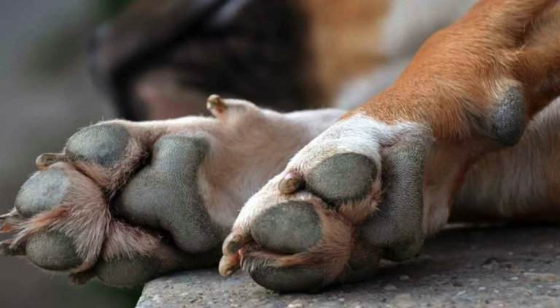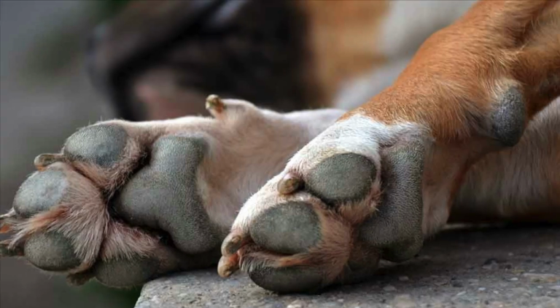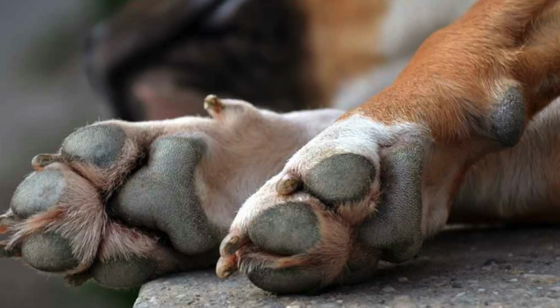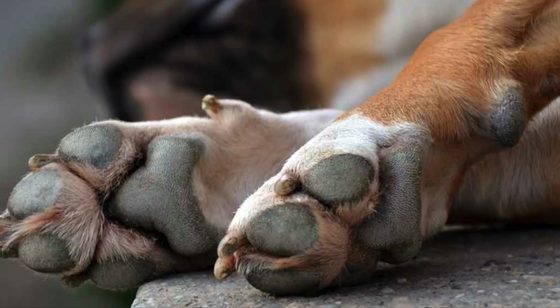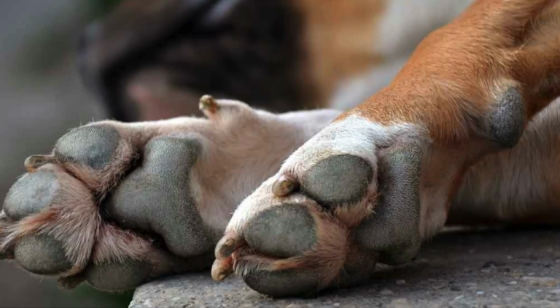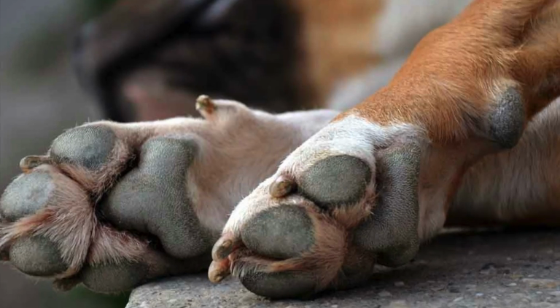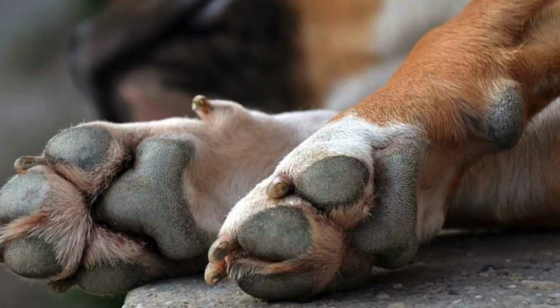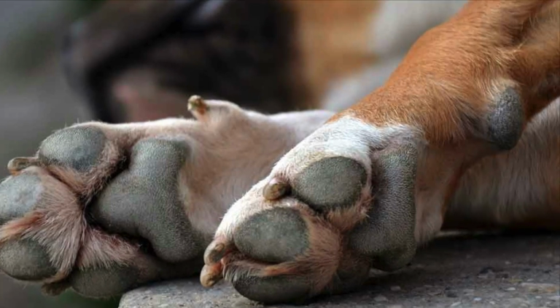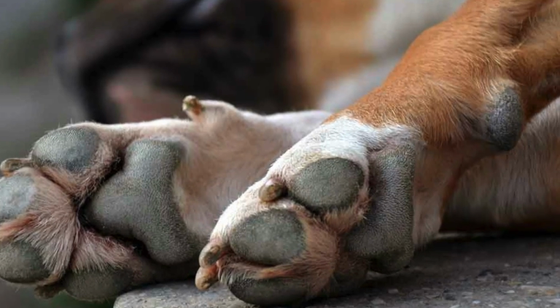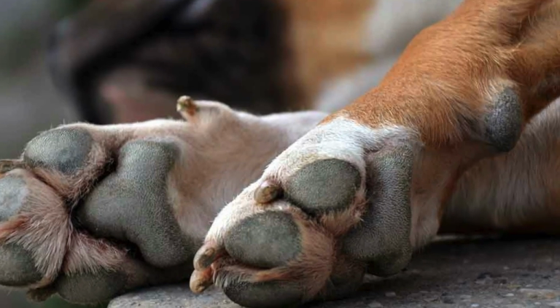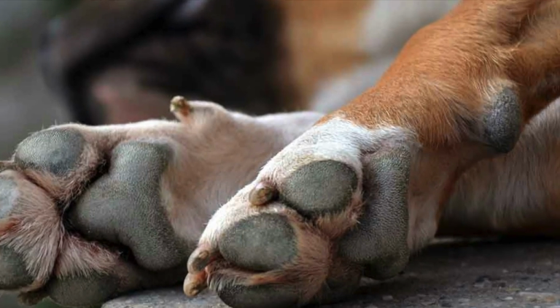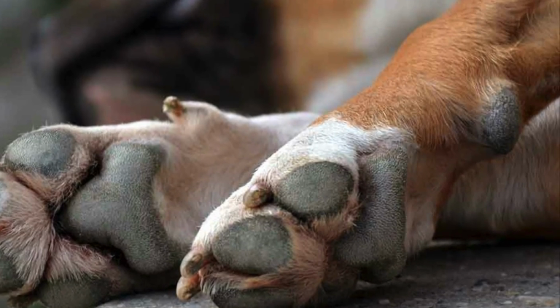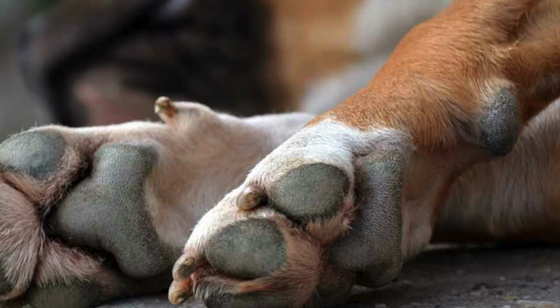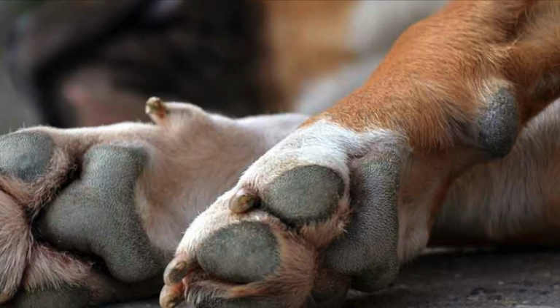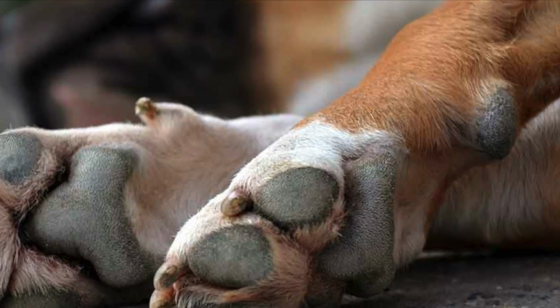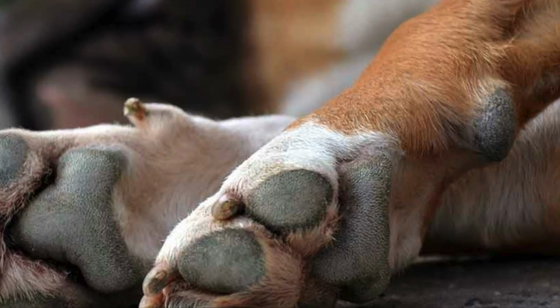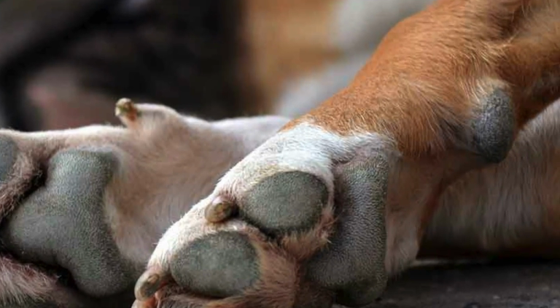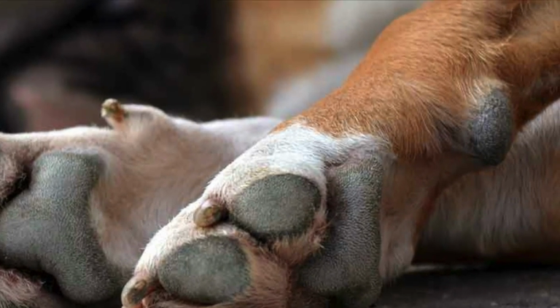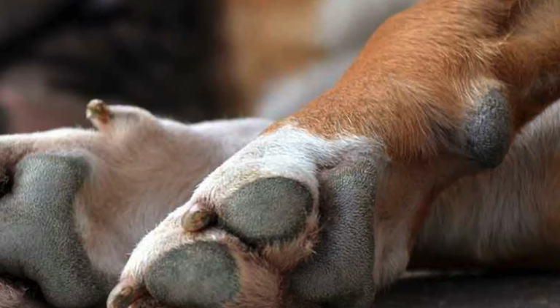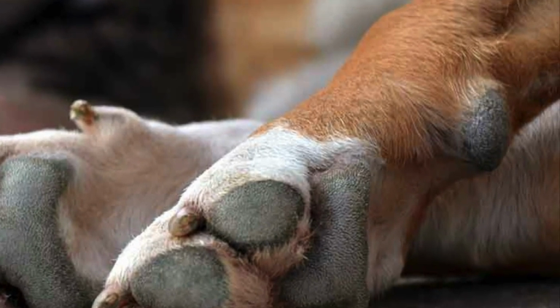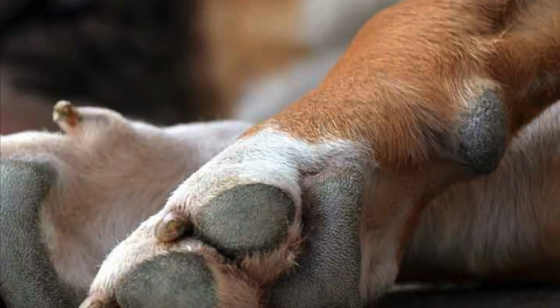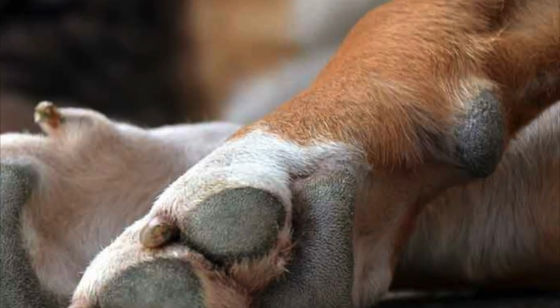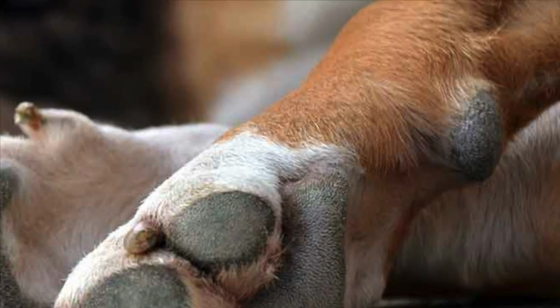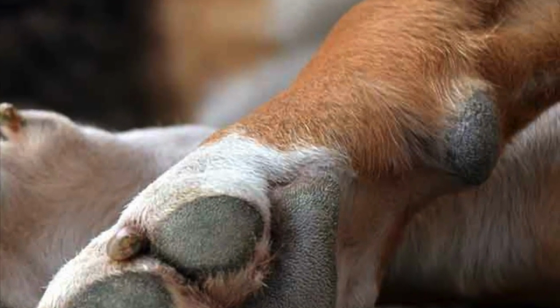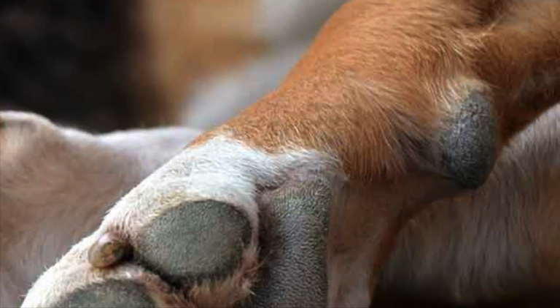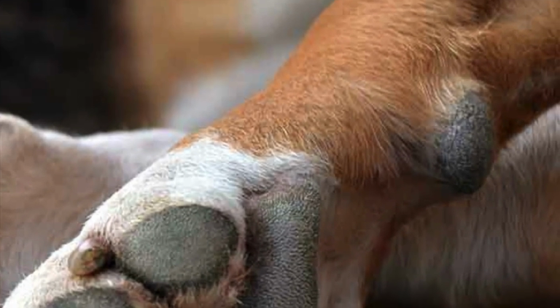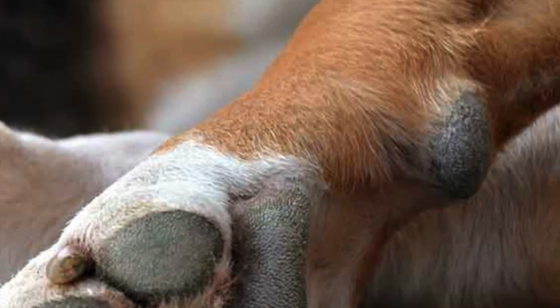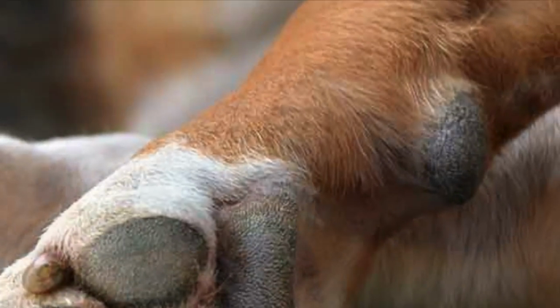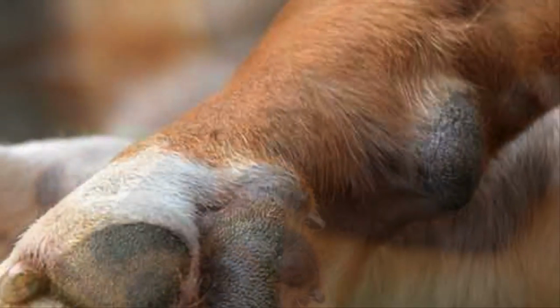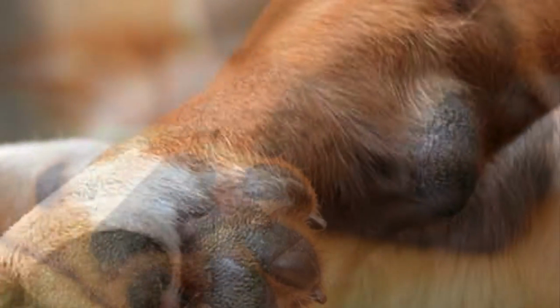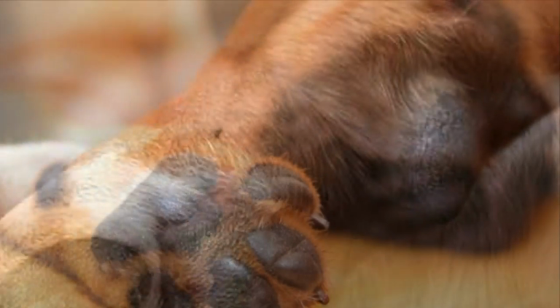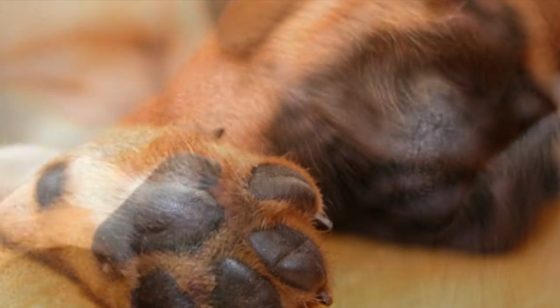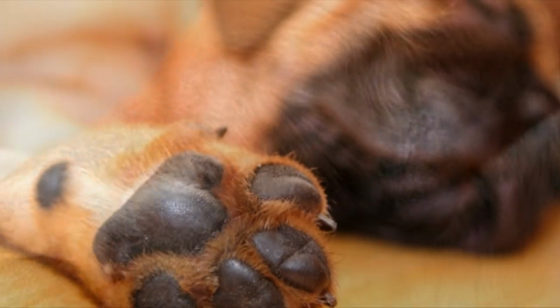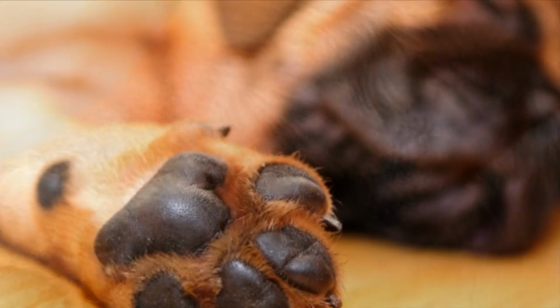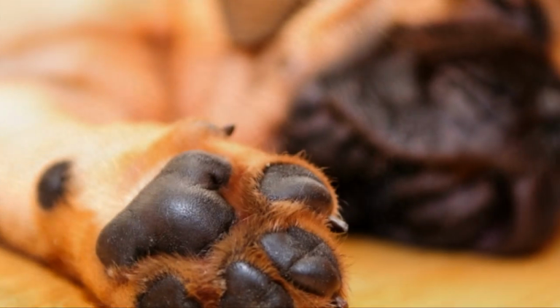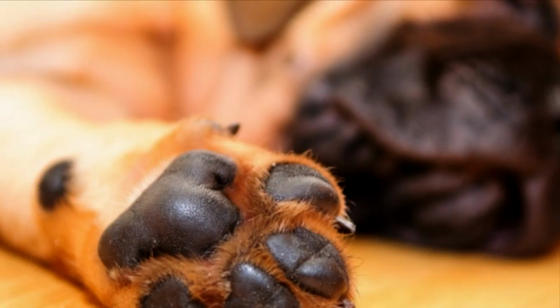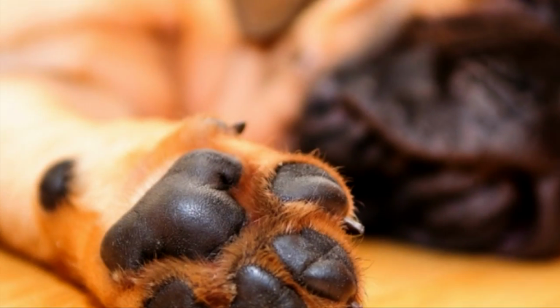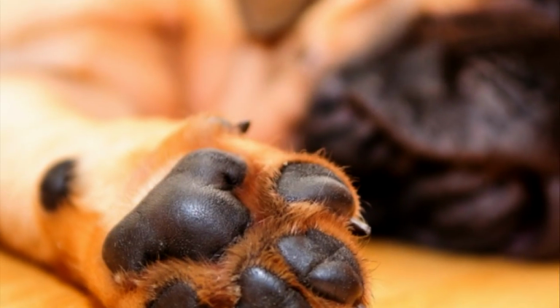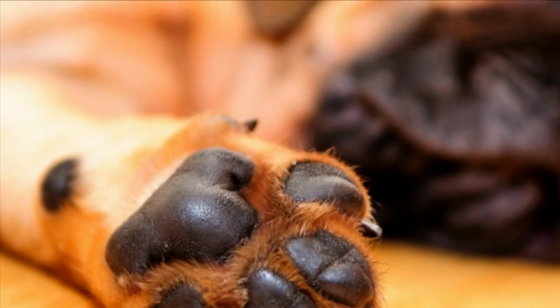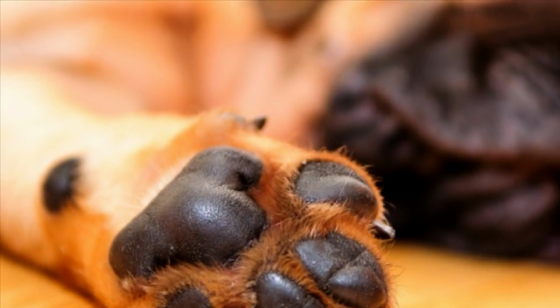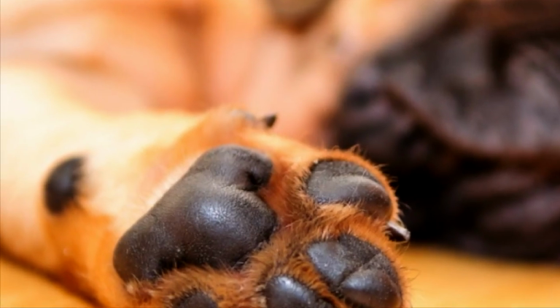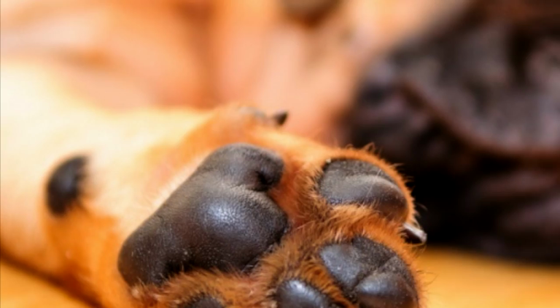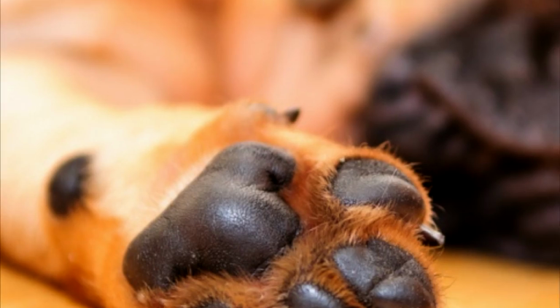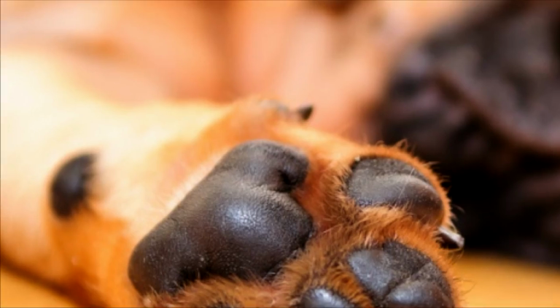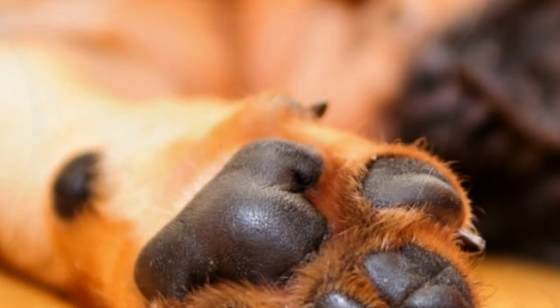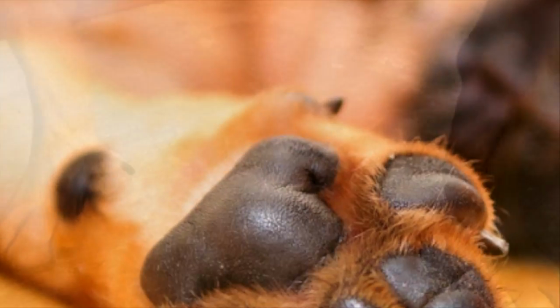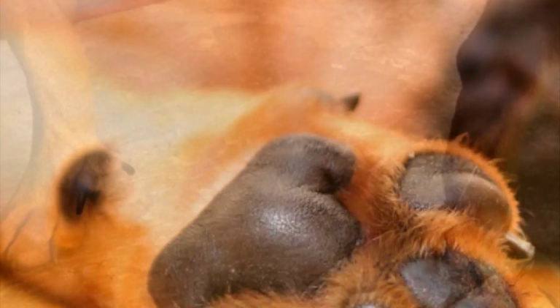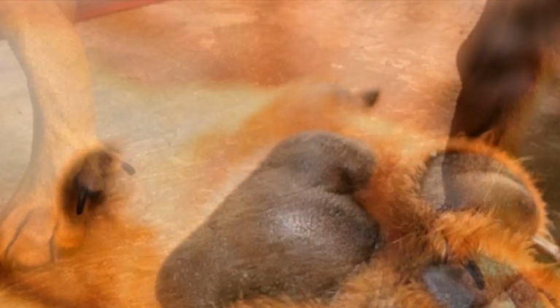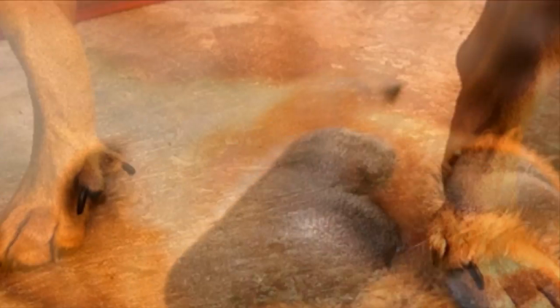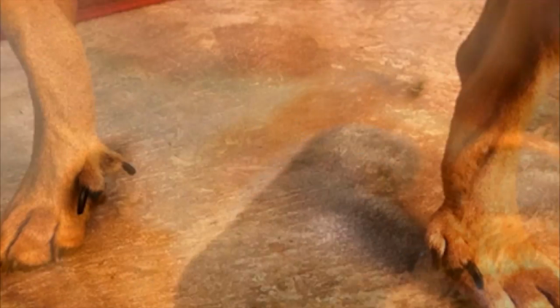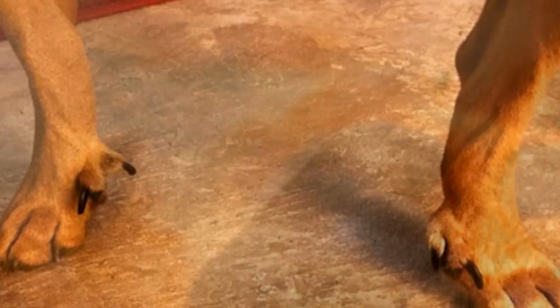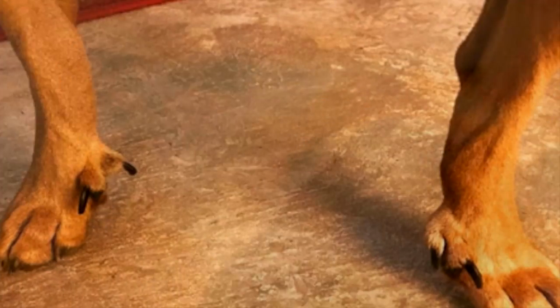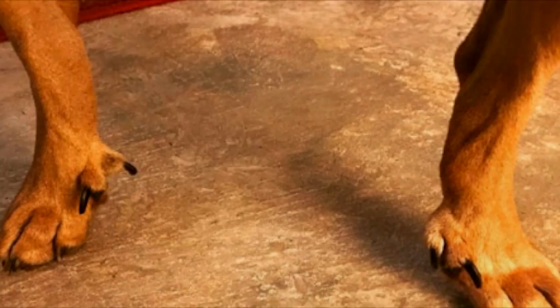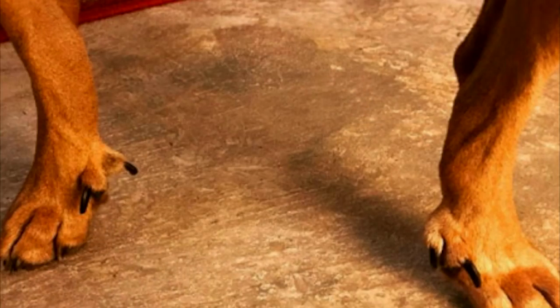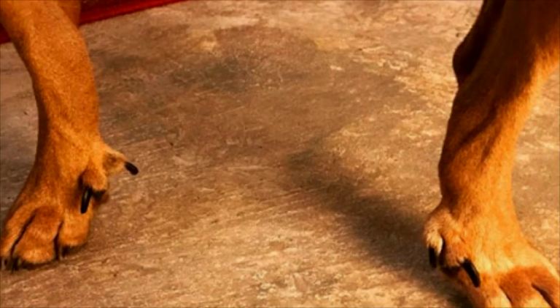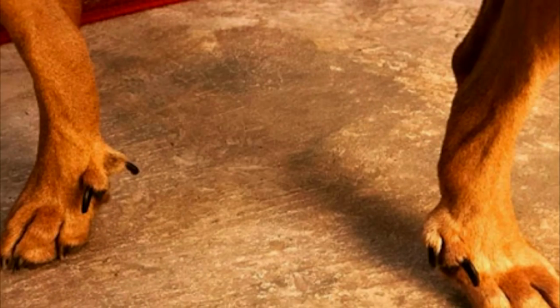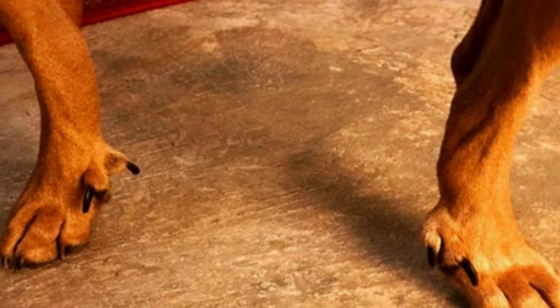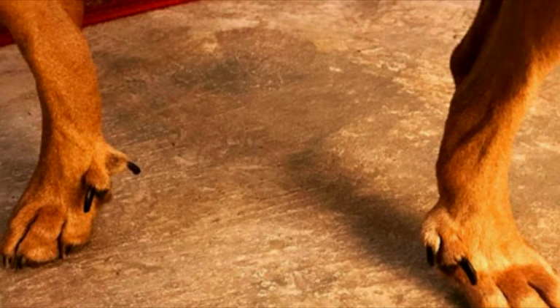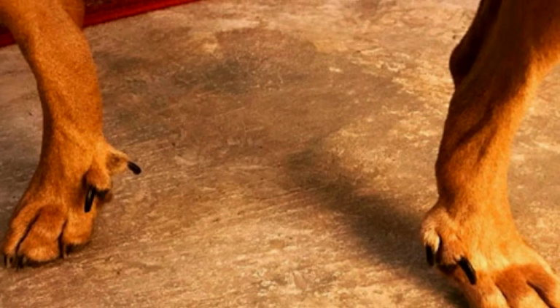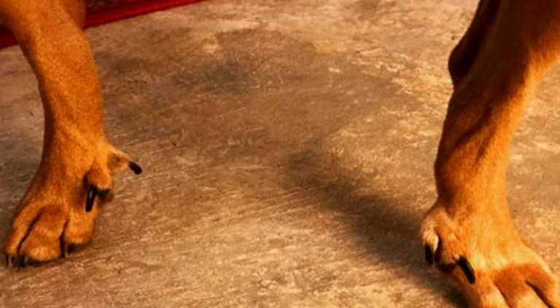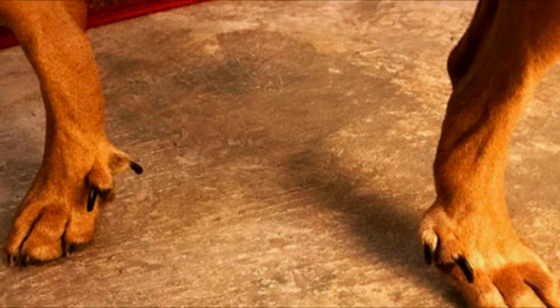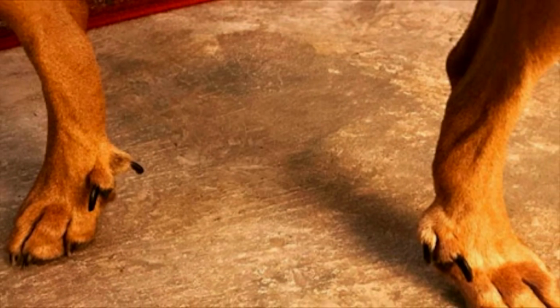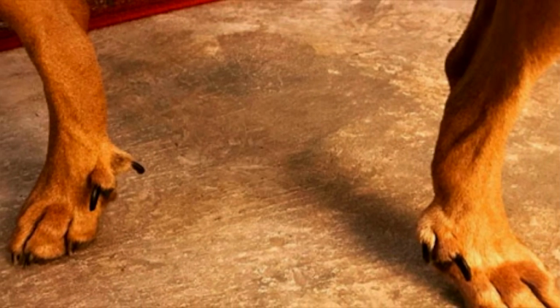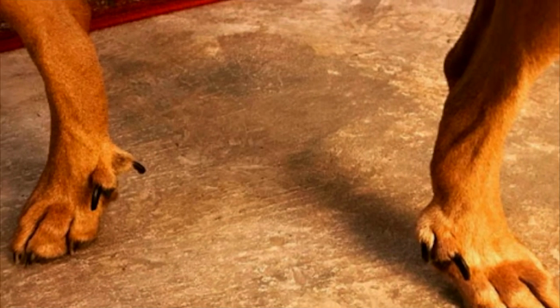The carpal pad is a small pad located above the dewclaw. It is found on the forelimb and is only found in animals that walk on their digits.